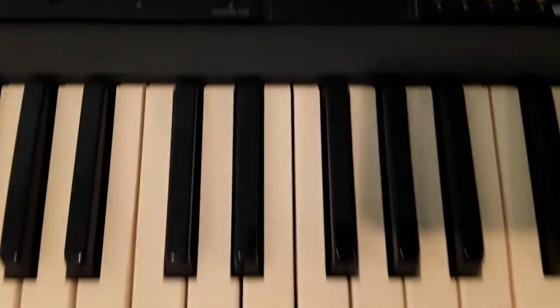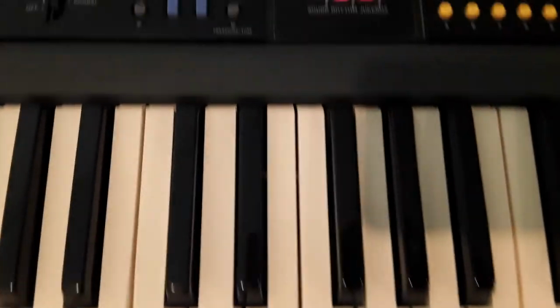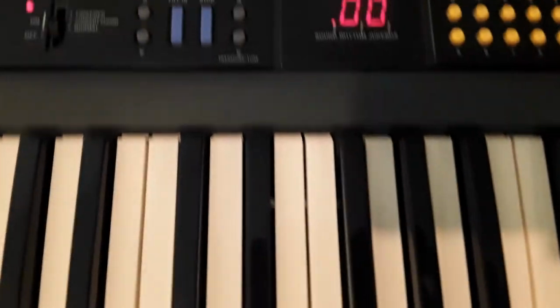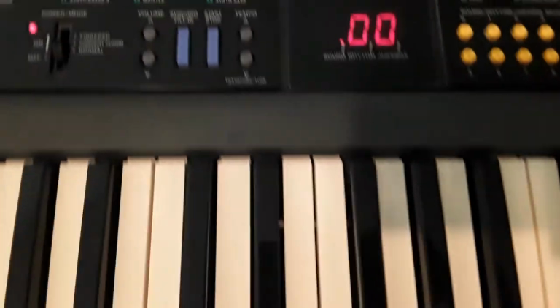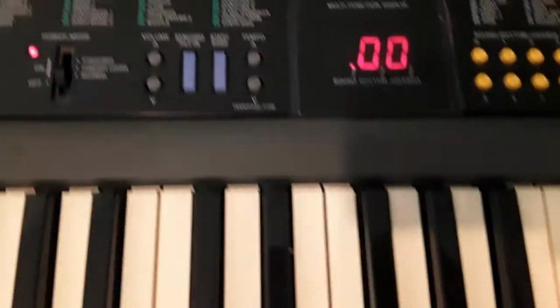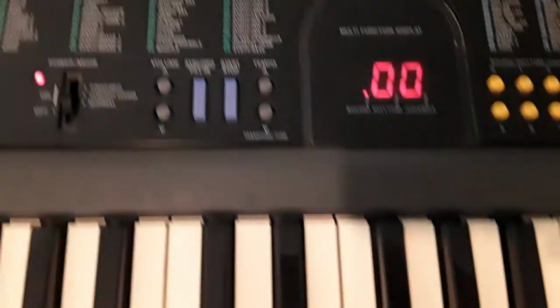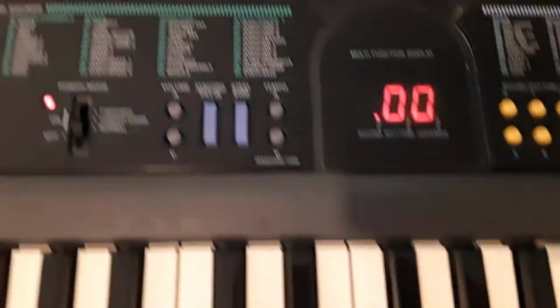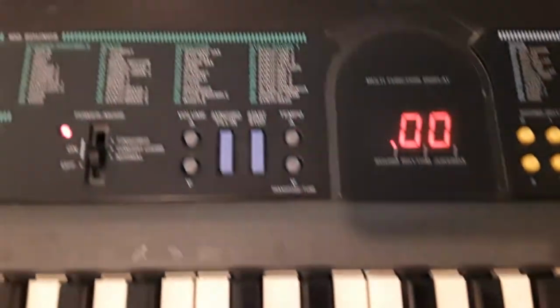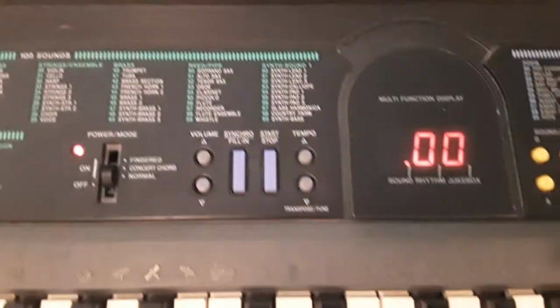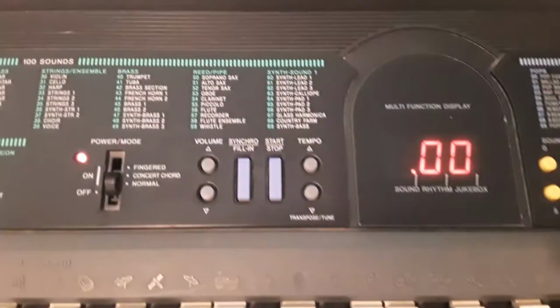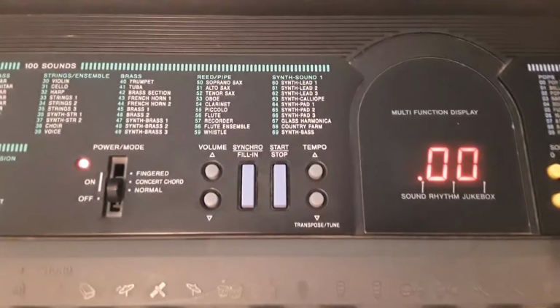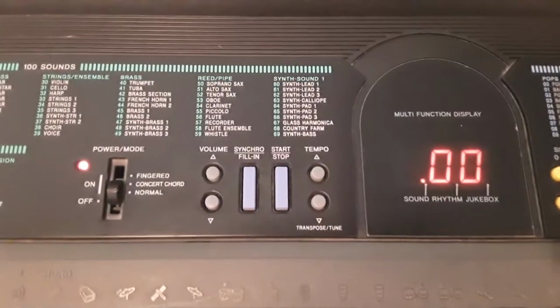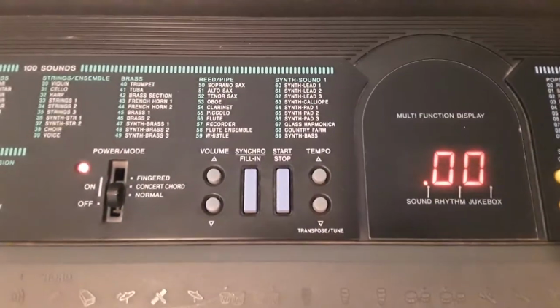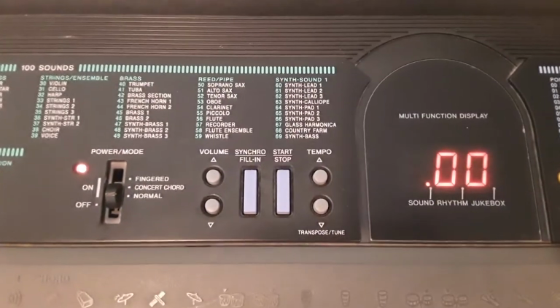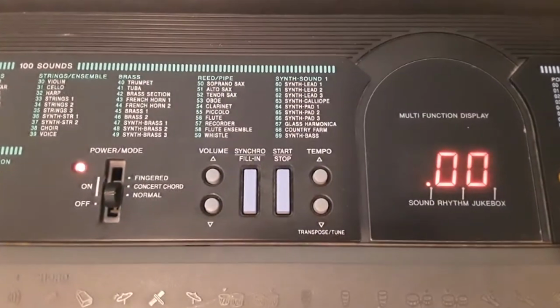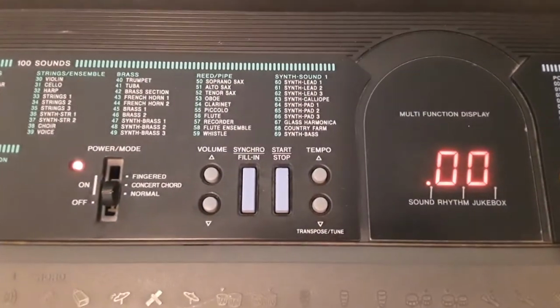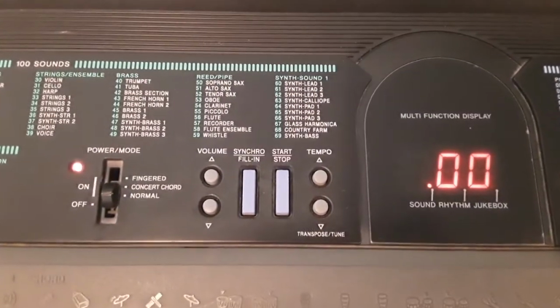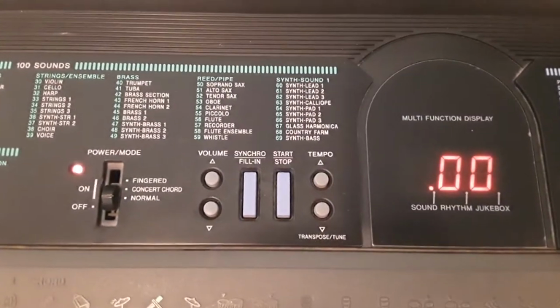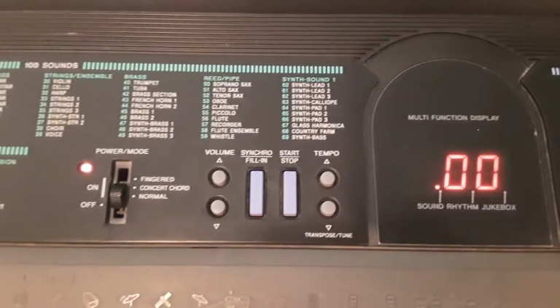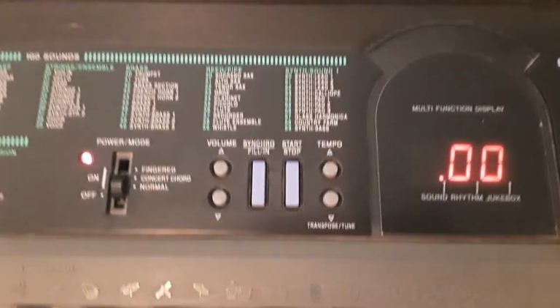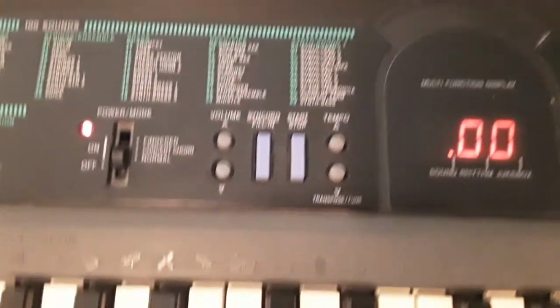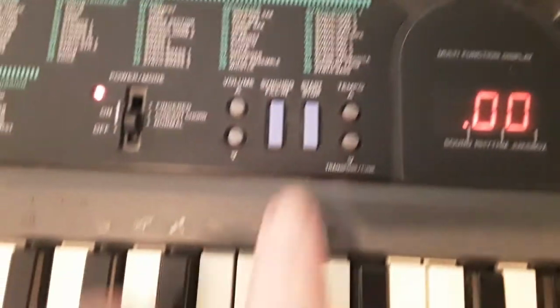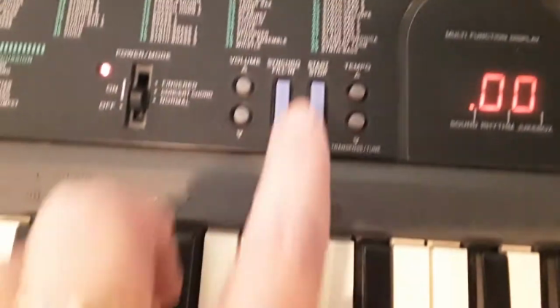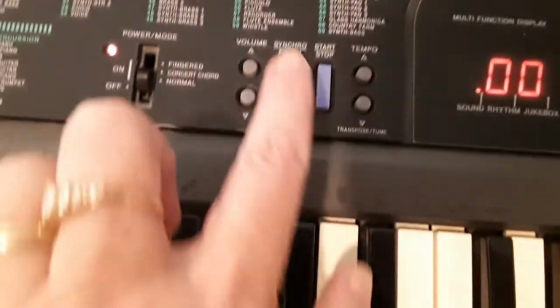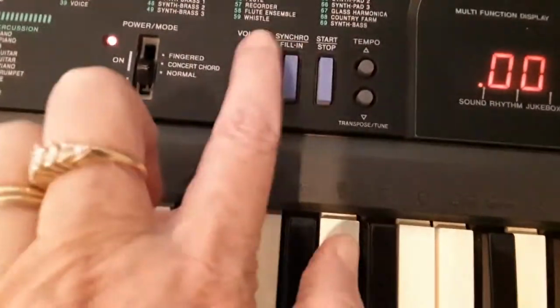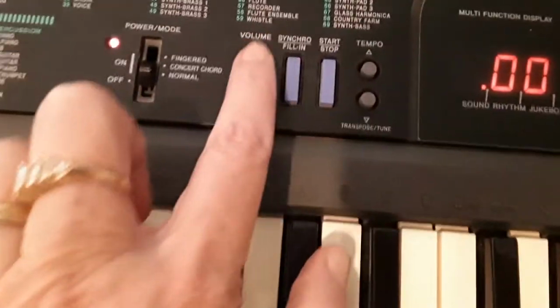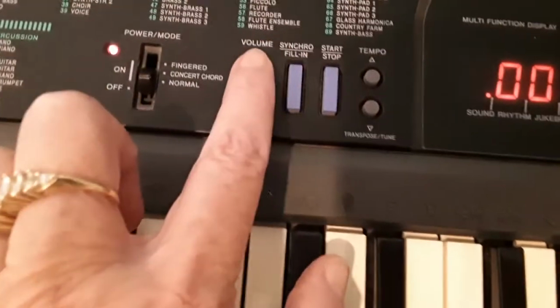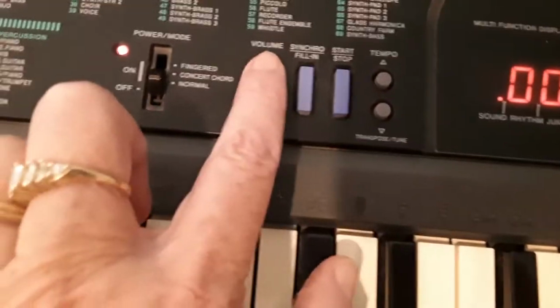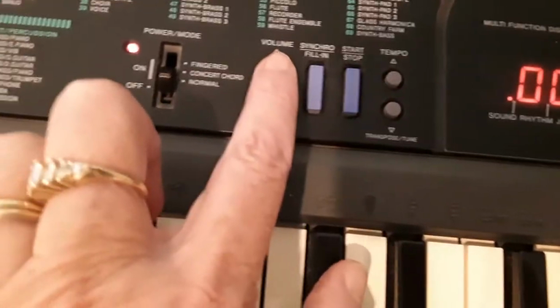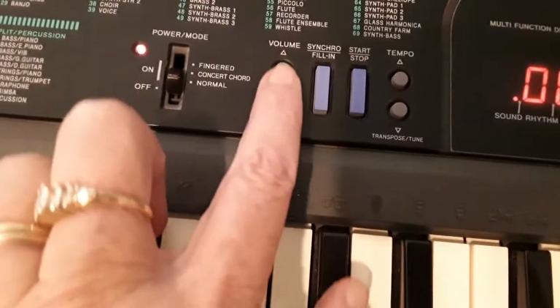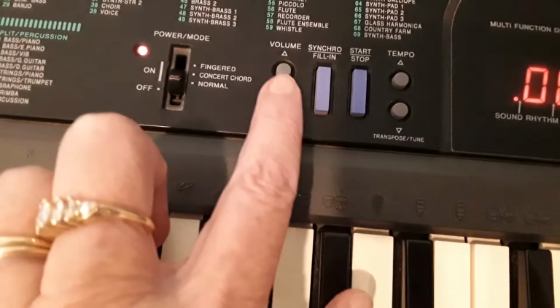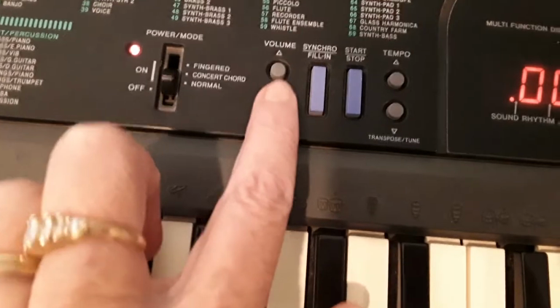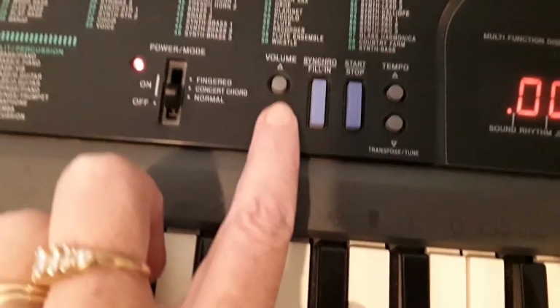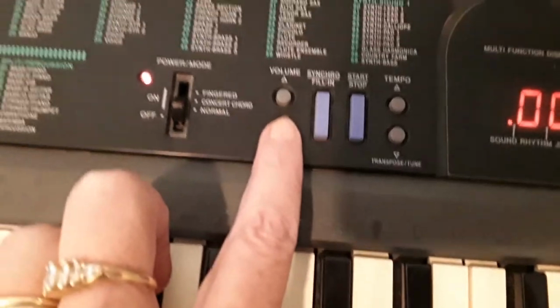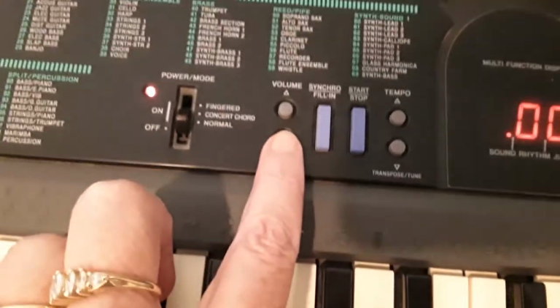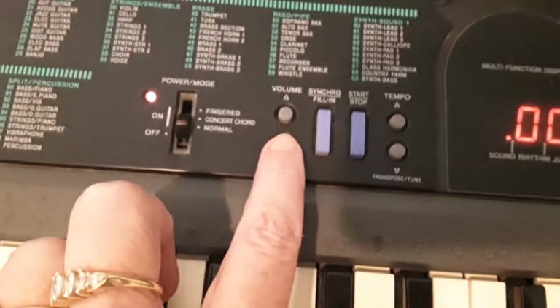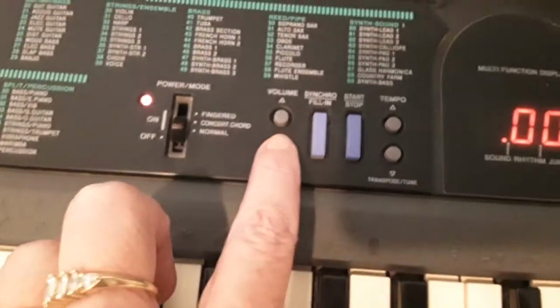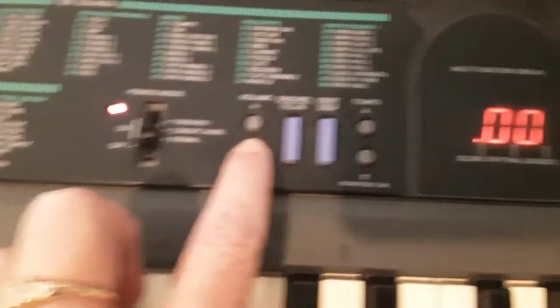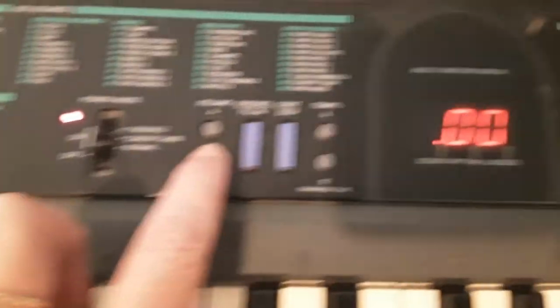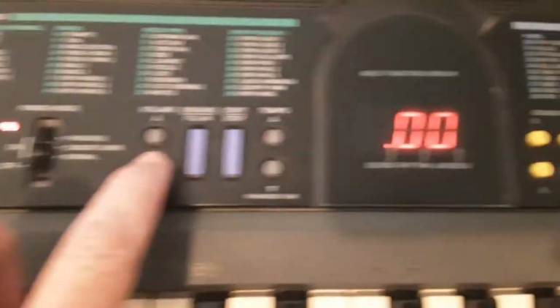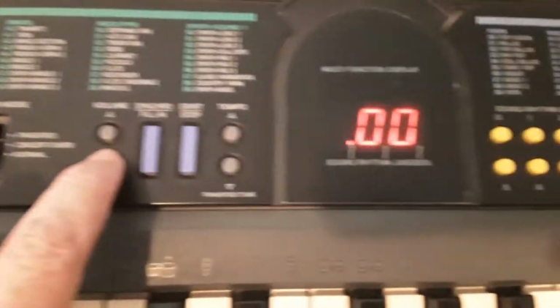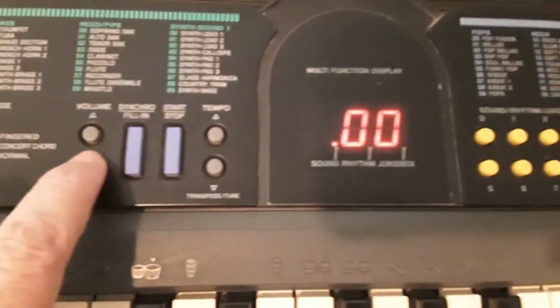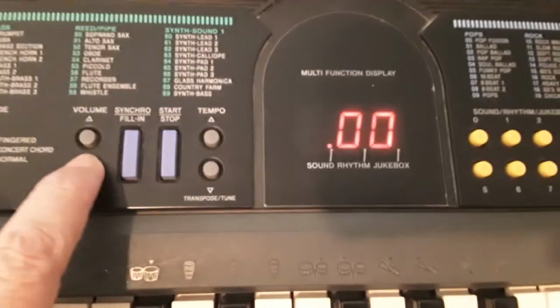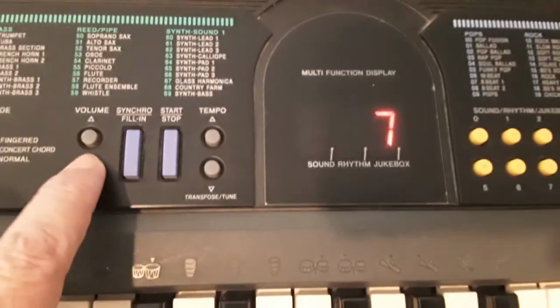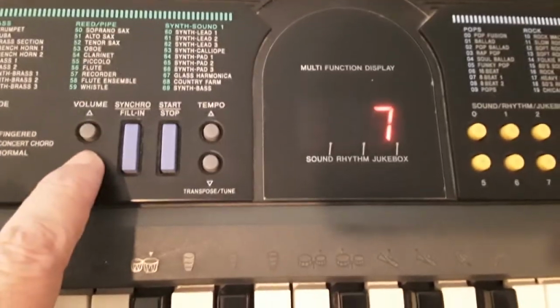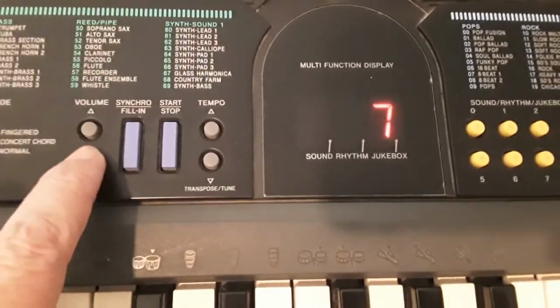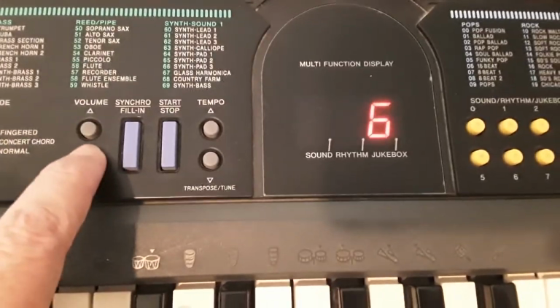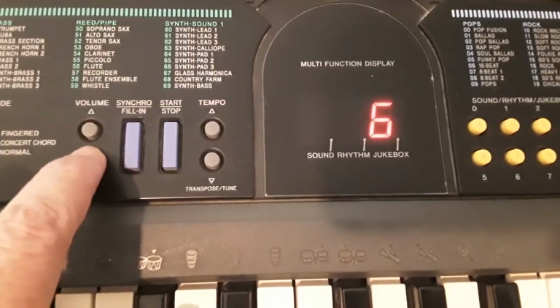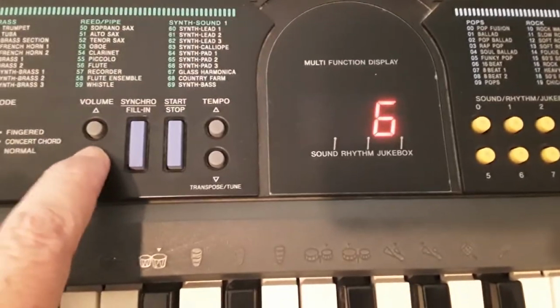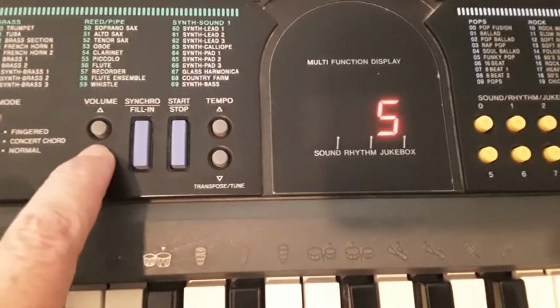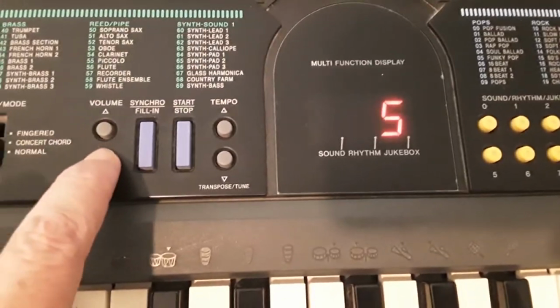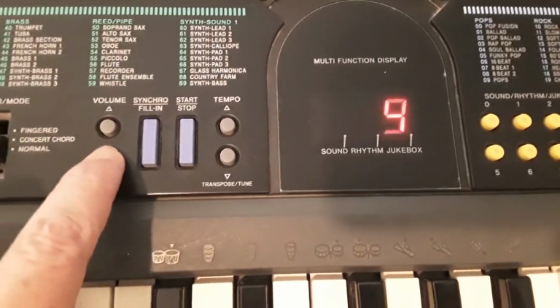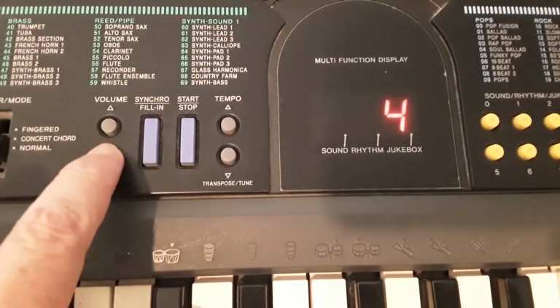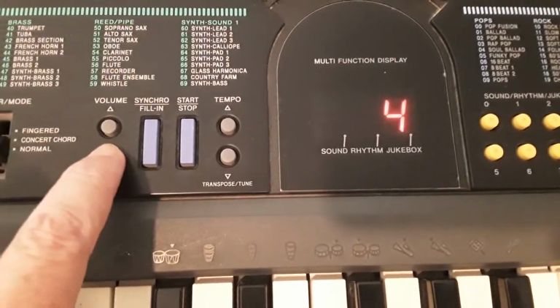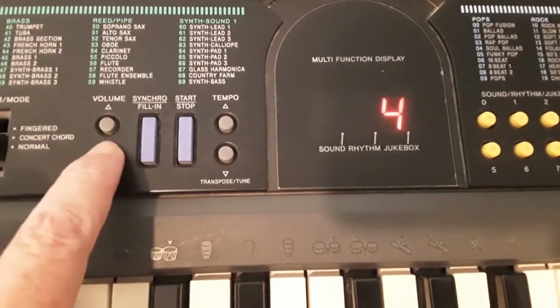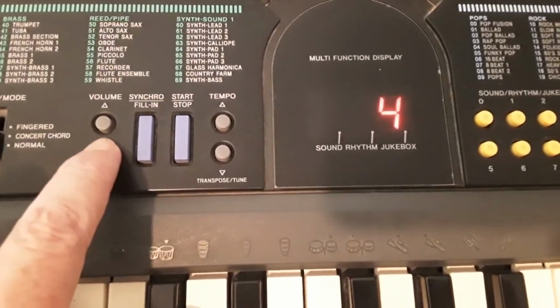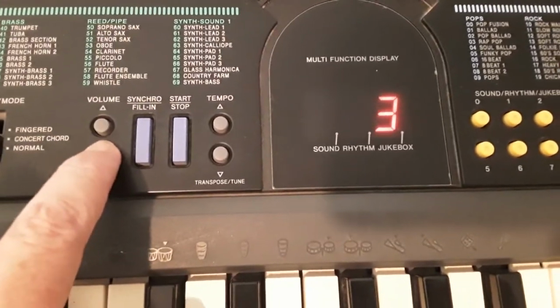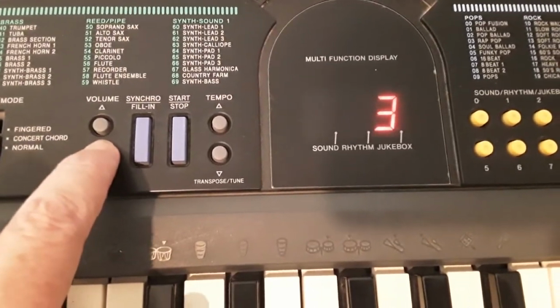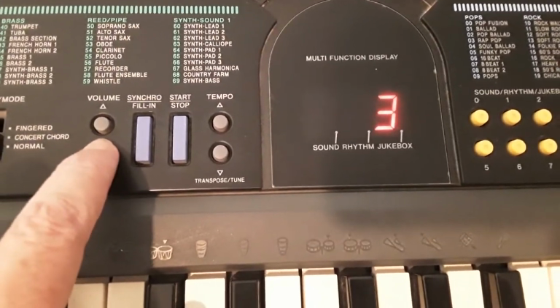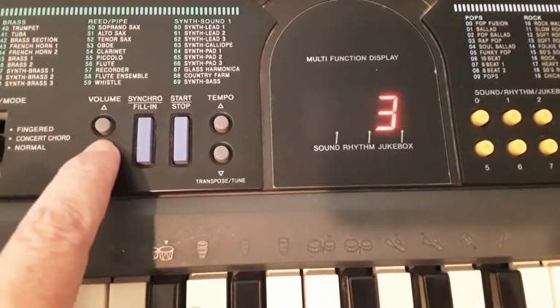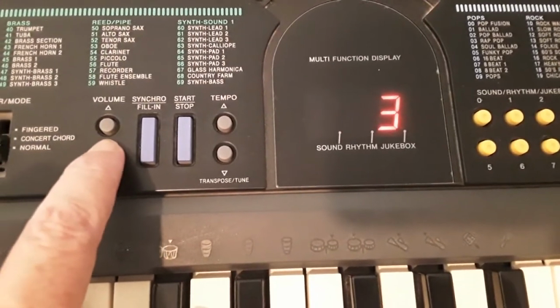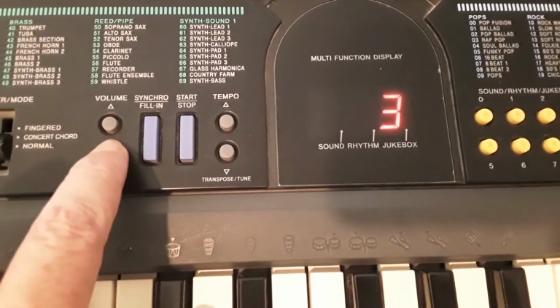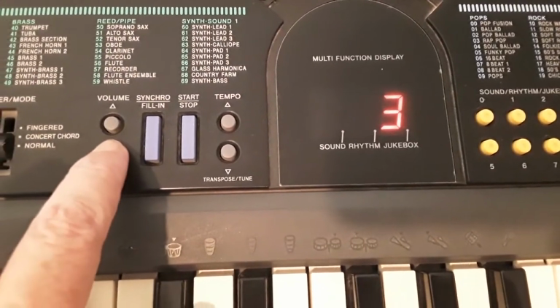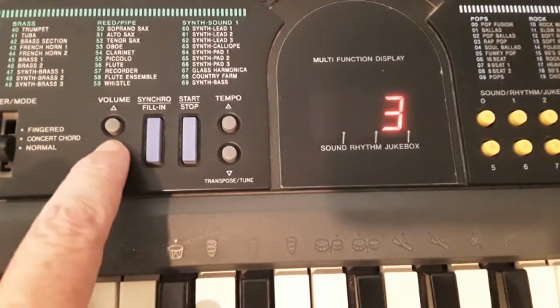I'm going to change the volume. Here's the volume up and down. I'm going to set it to about a 2.